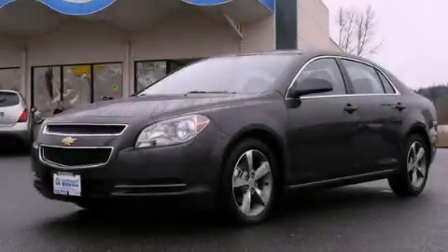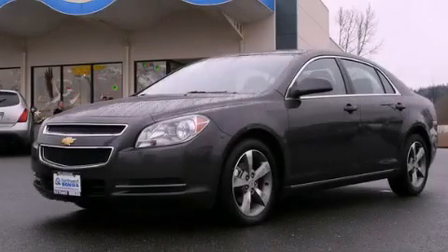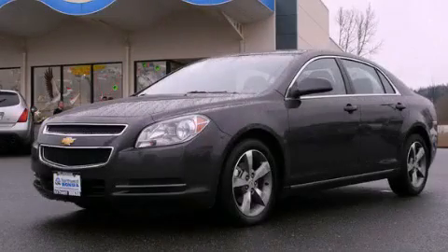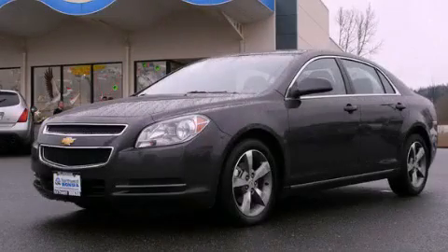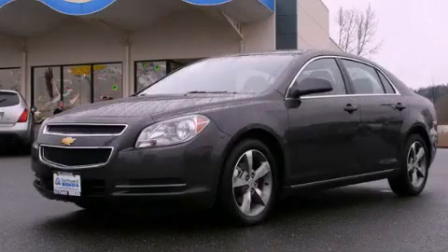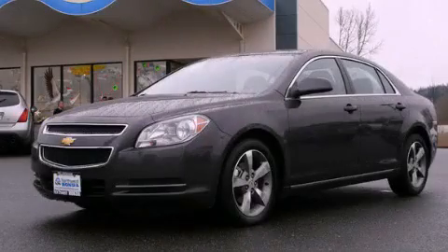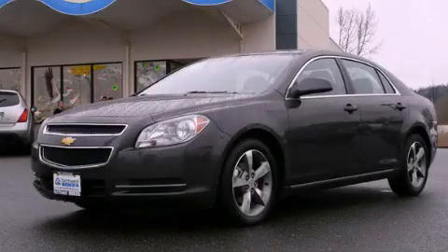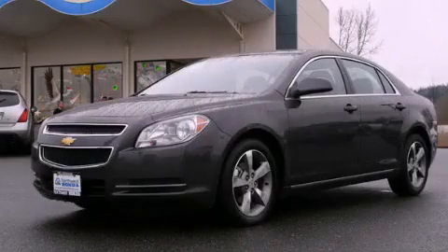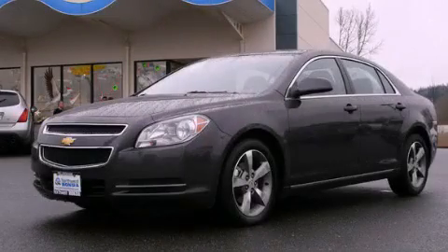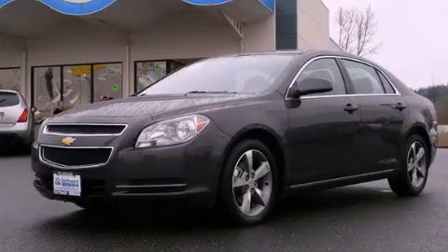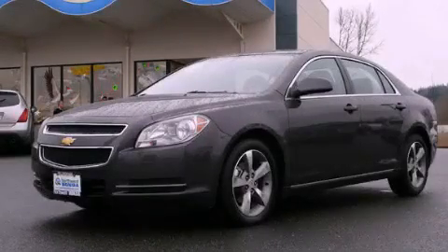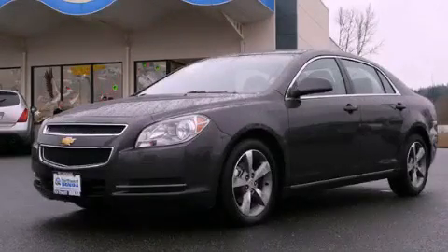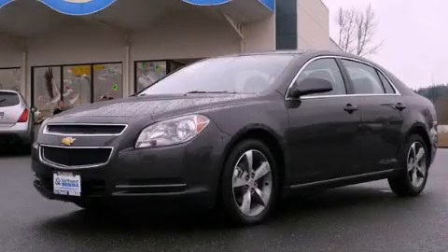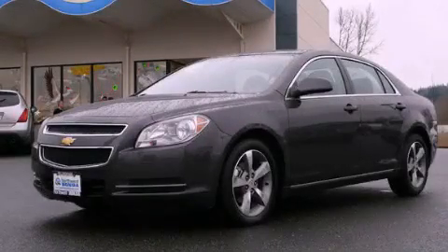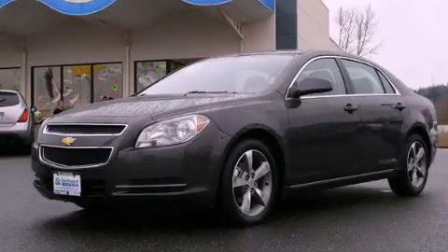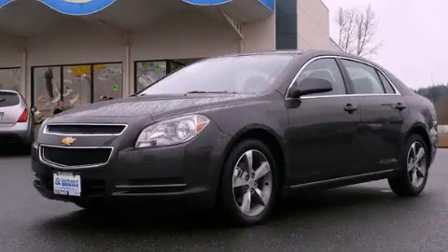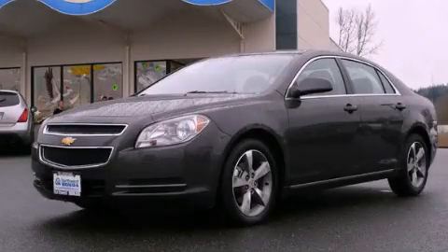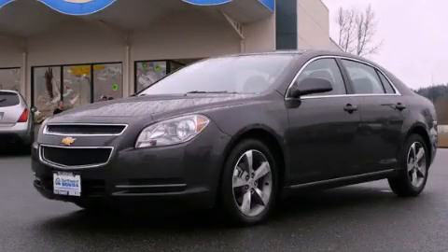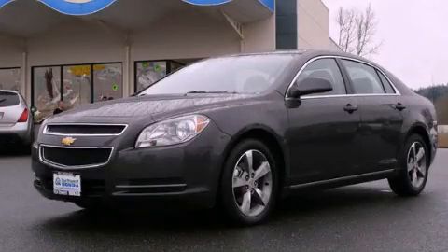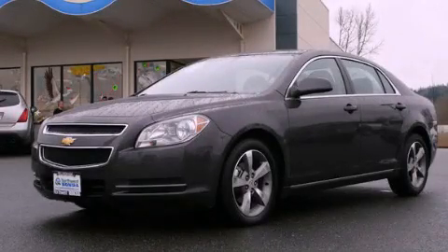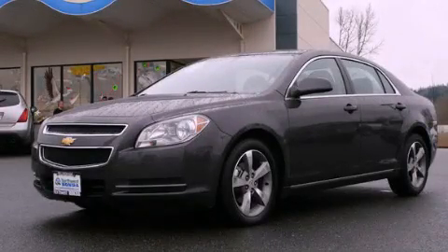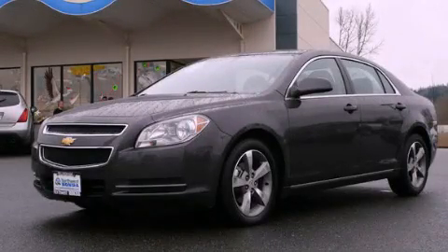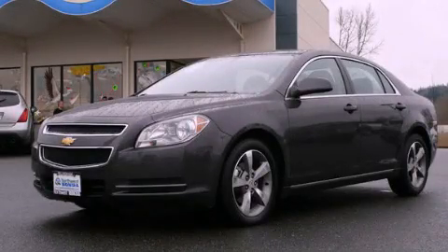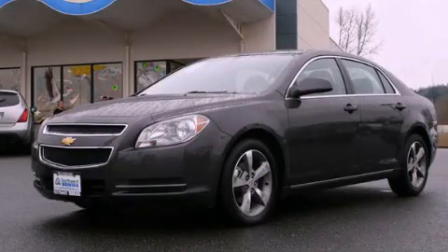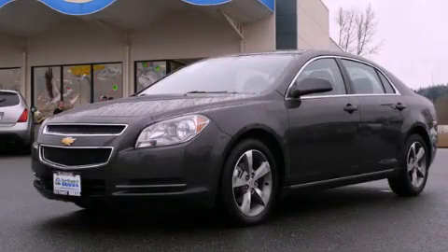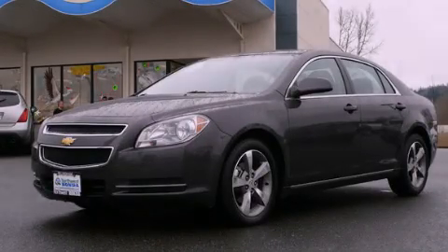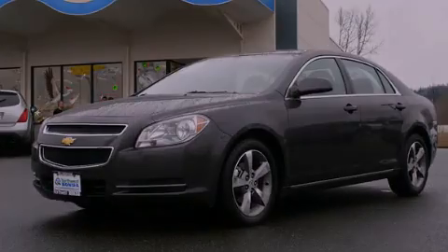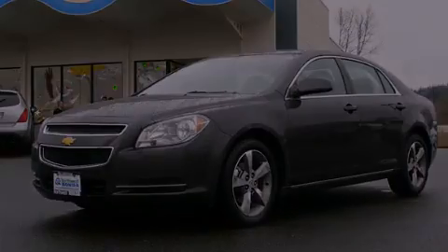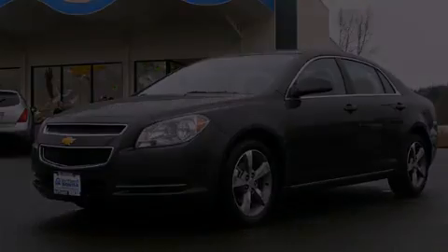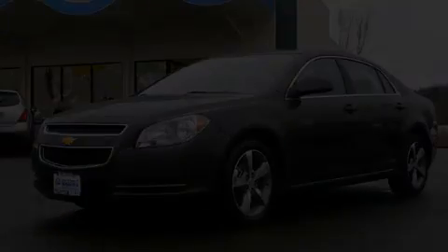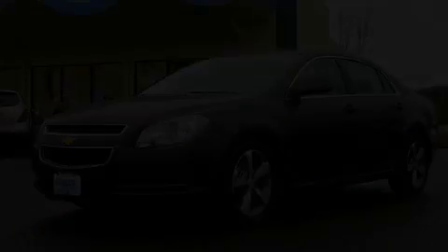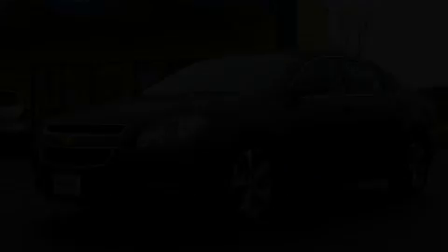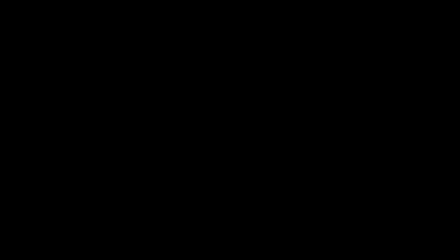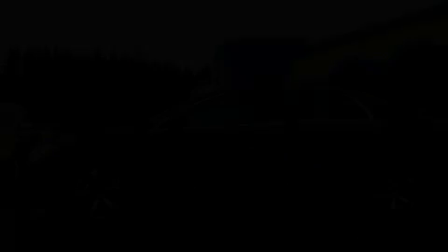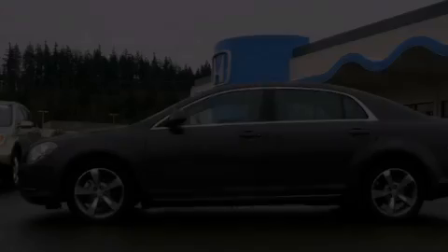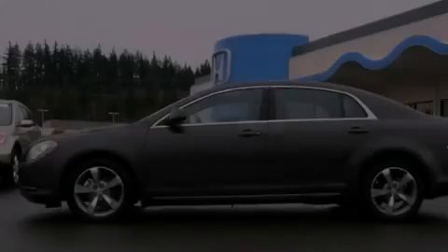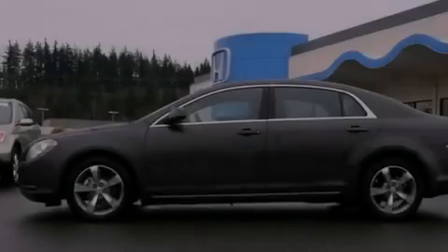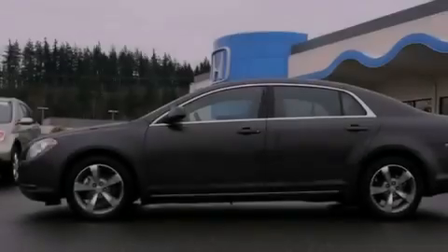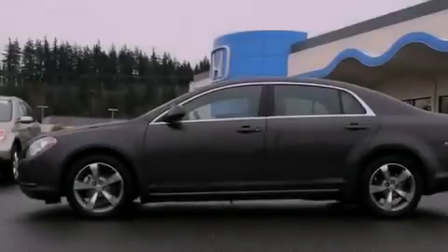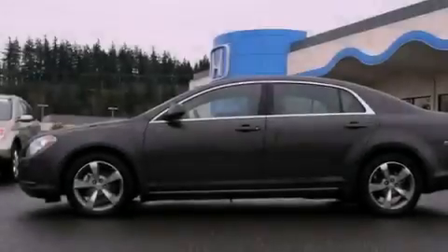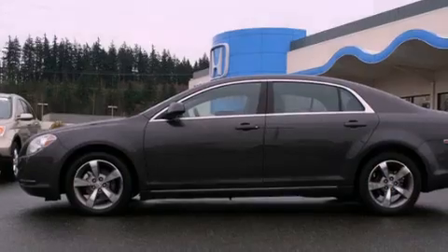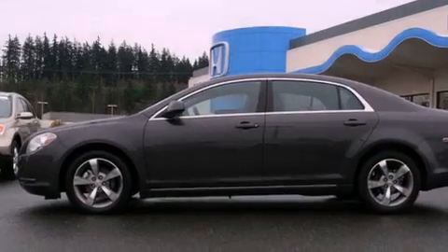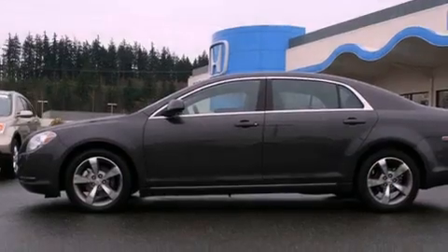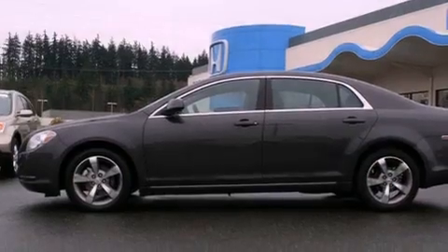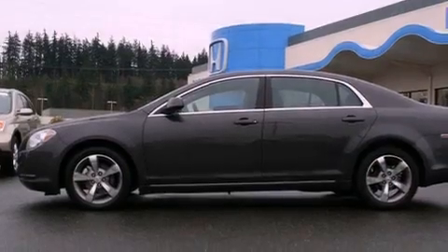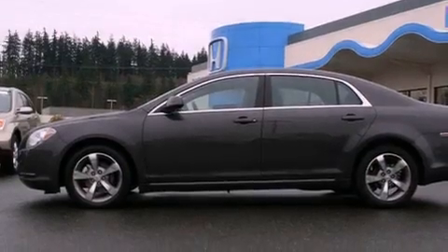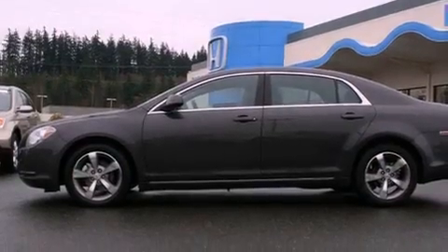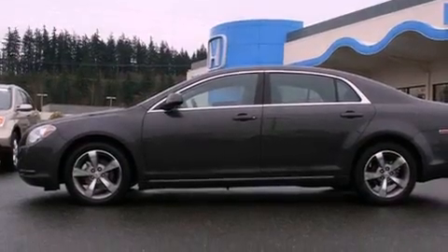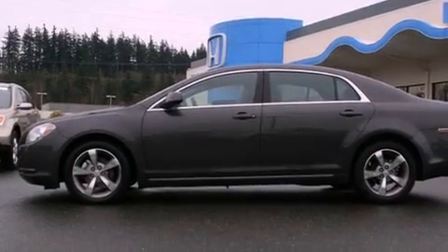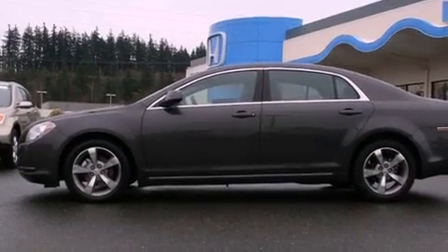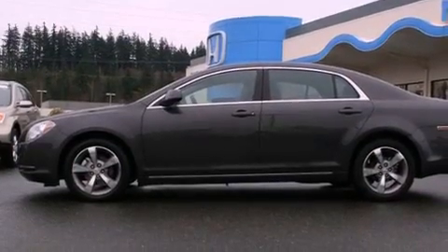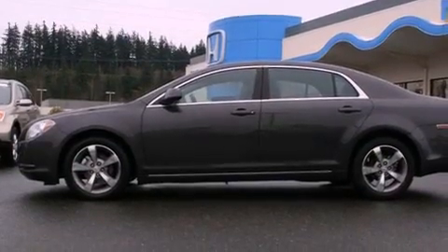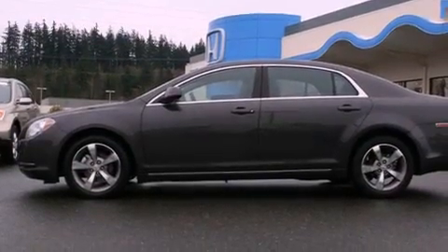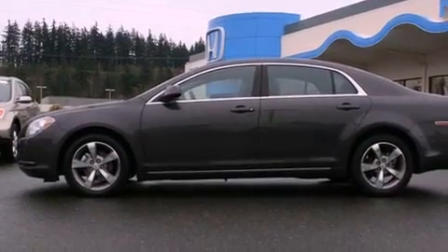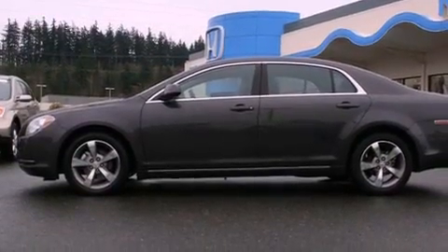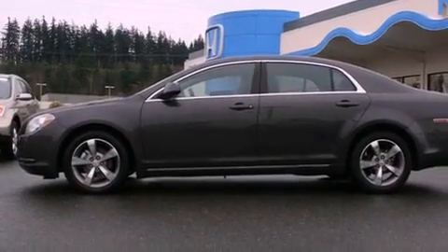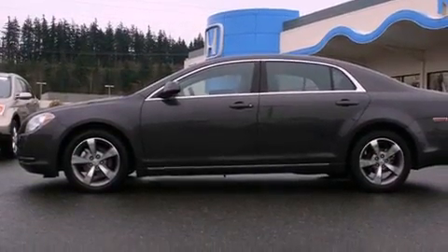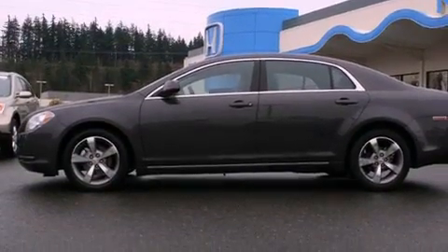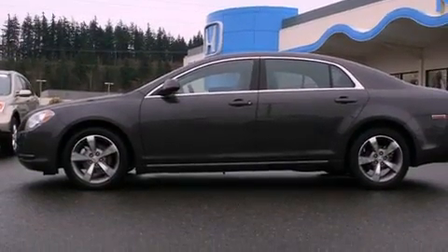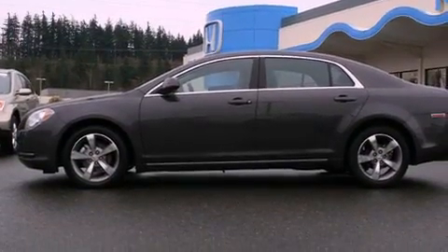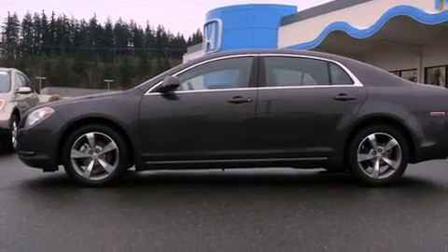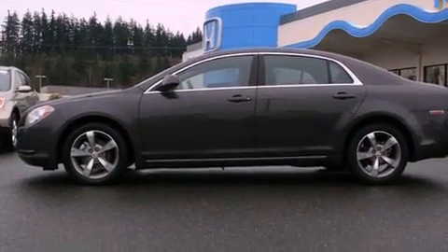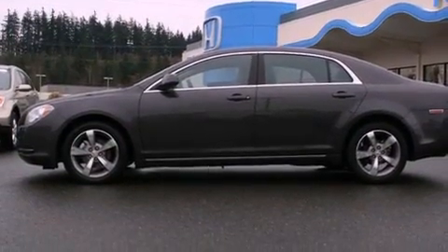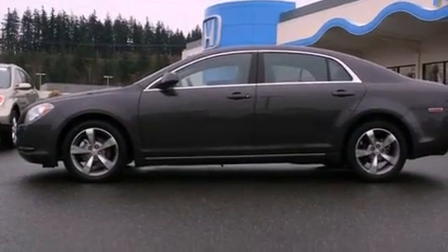This is a 2011 Chevrolet Malibu. It has a 2.4-liter four-cylinder engine and an automatic transmission.